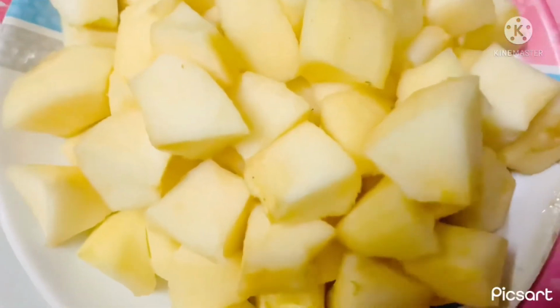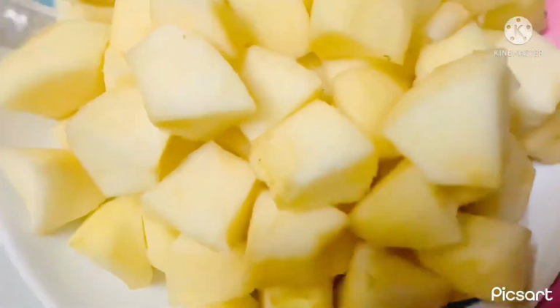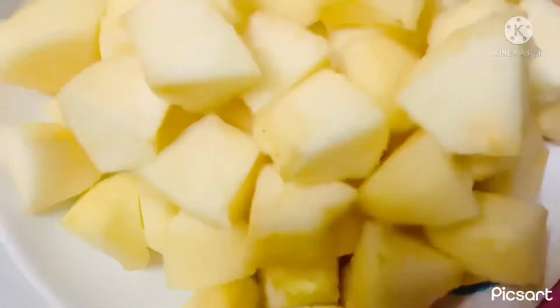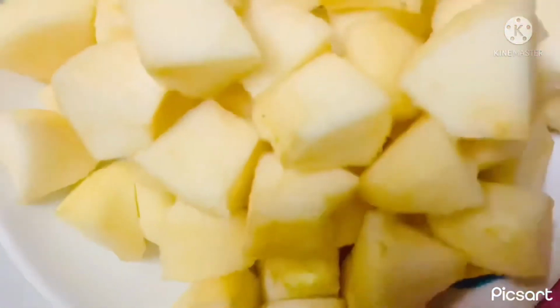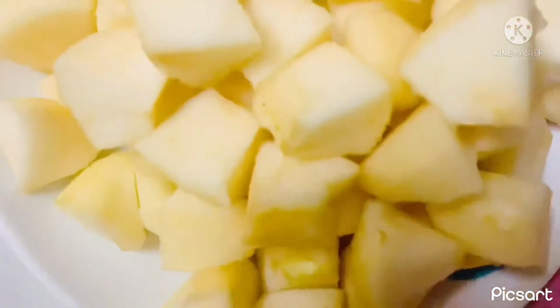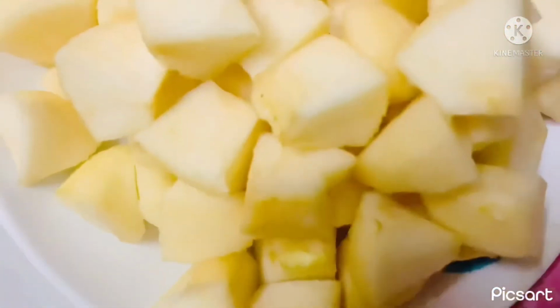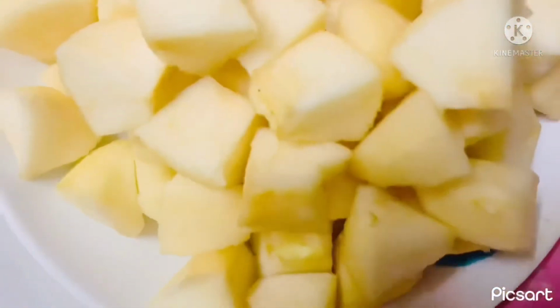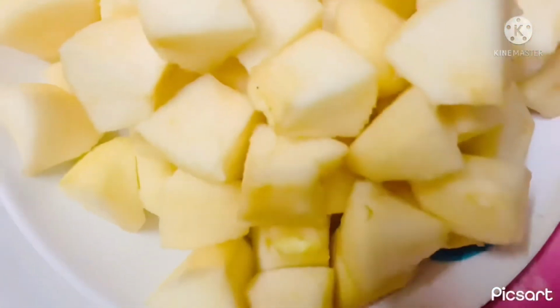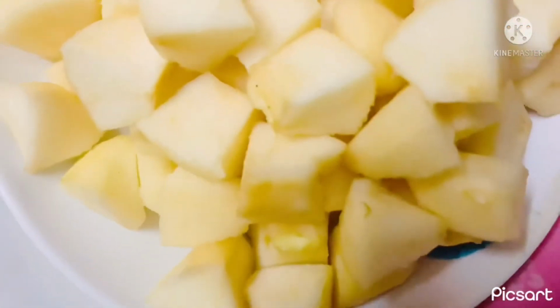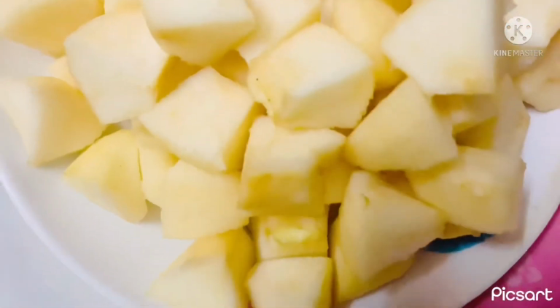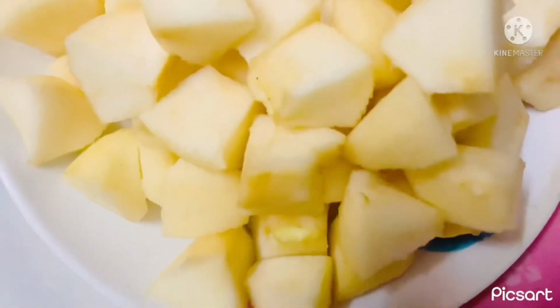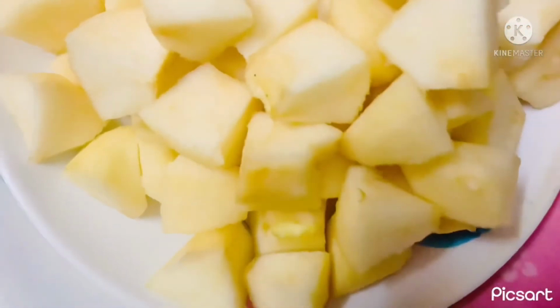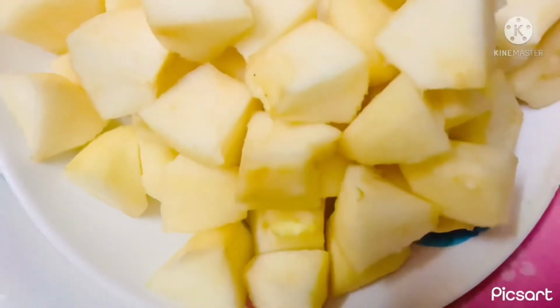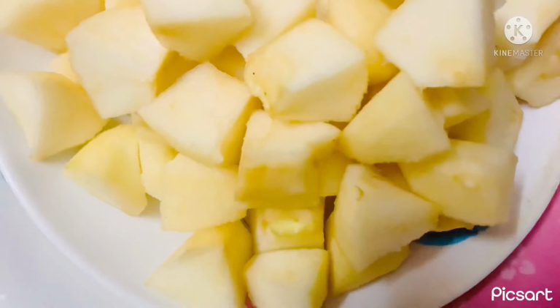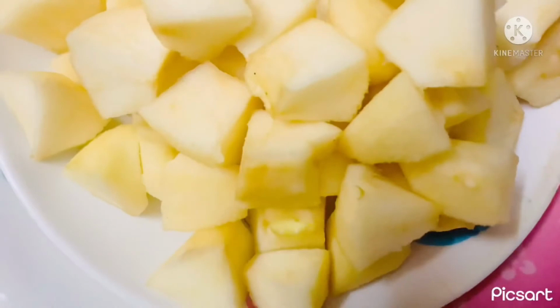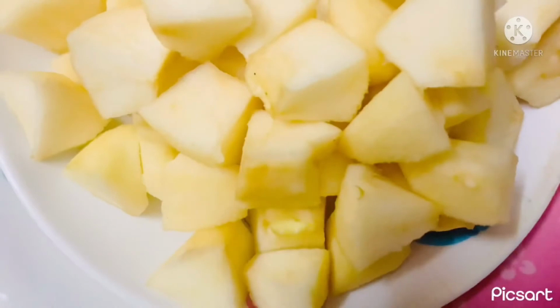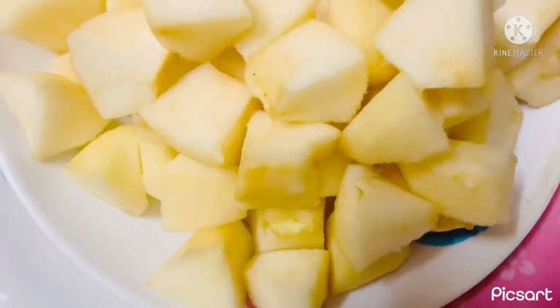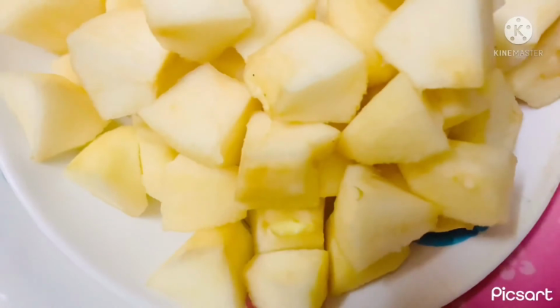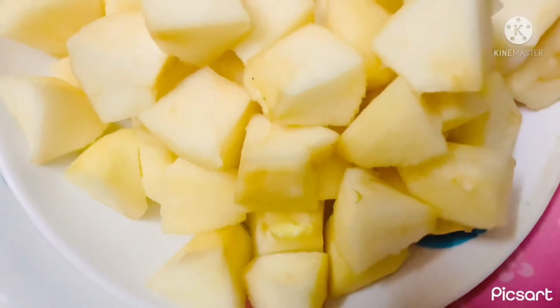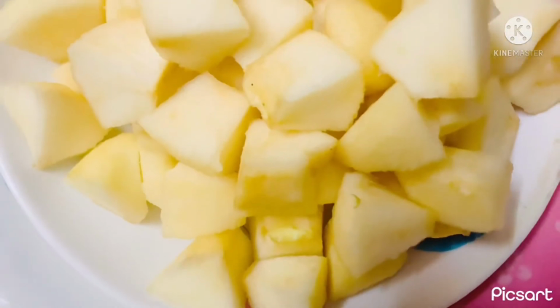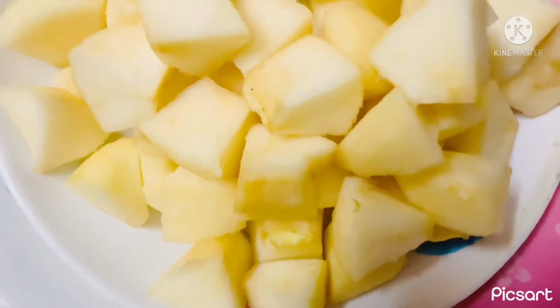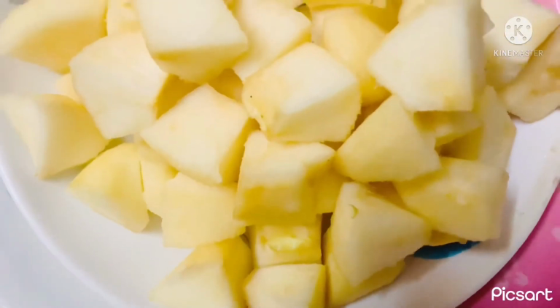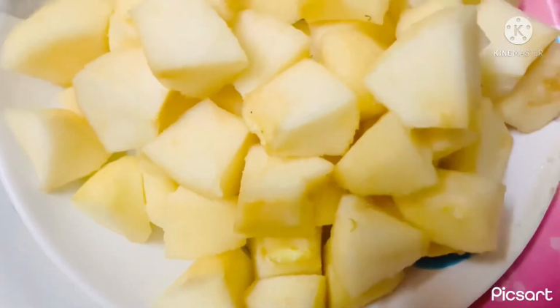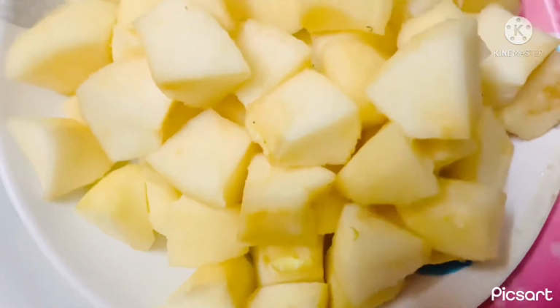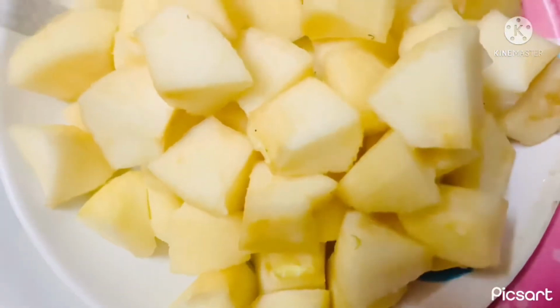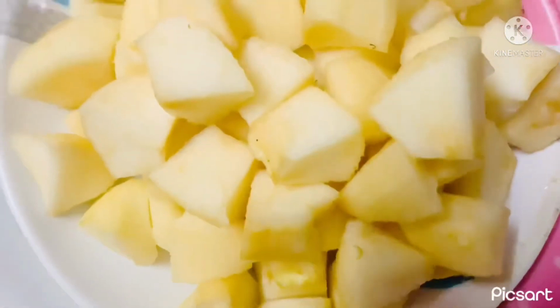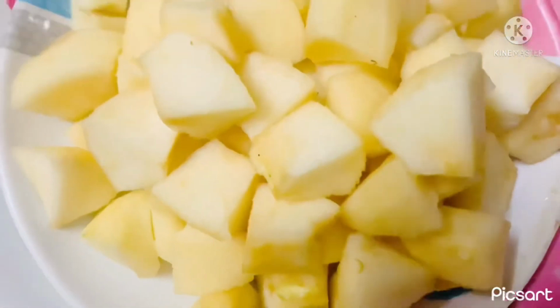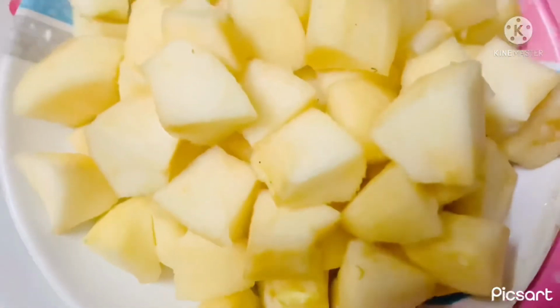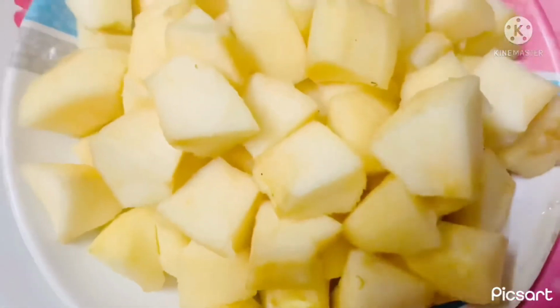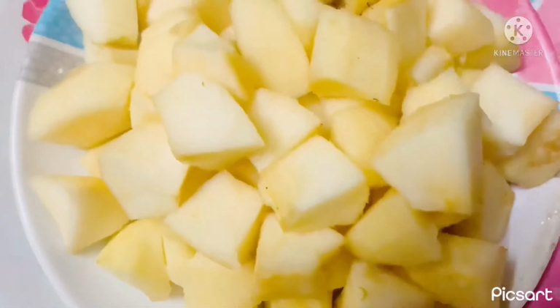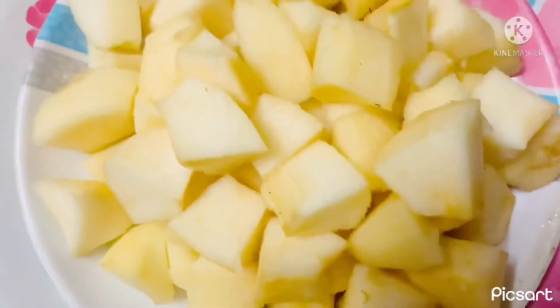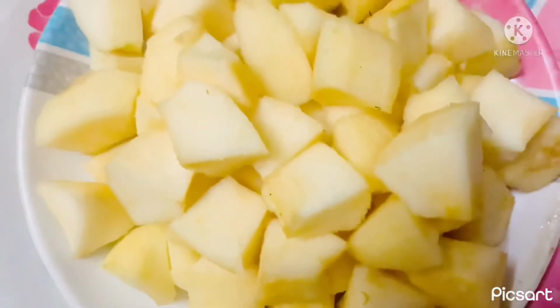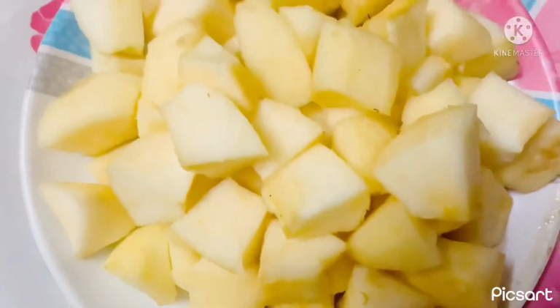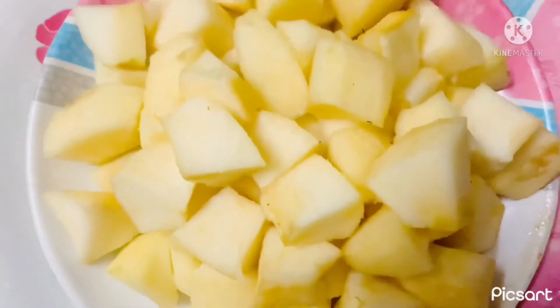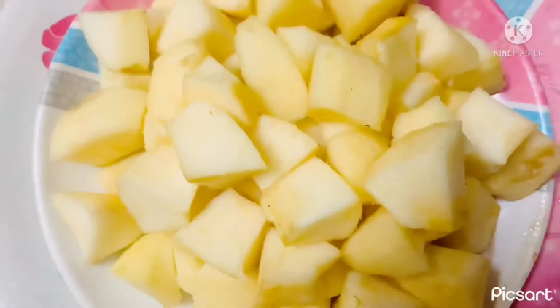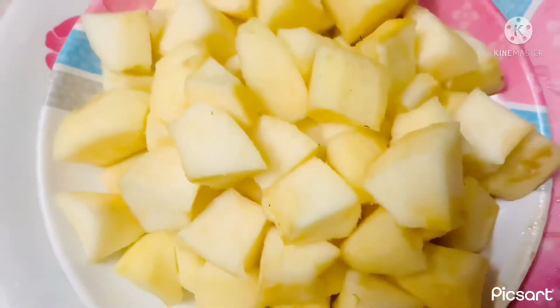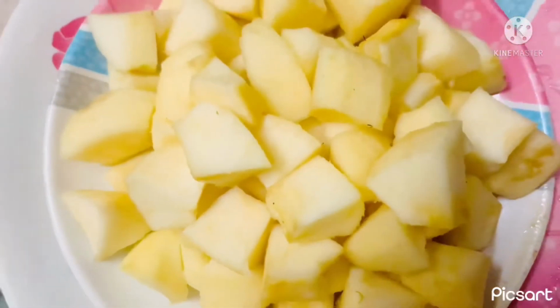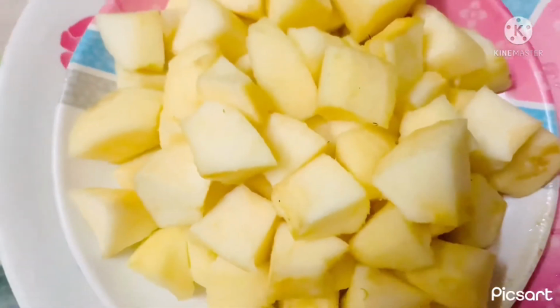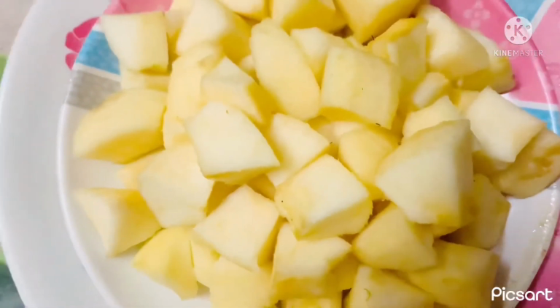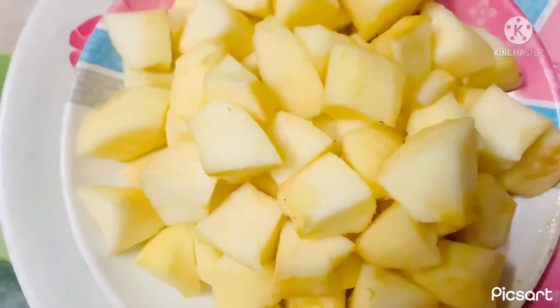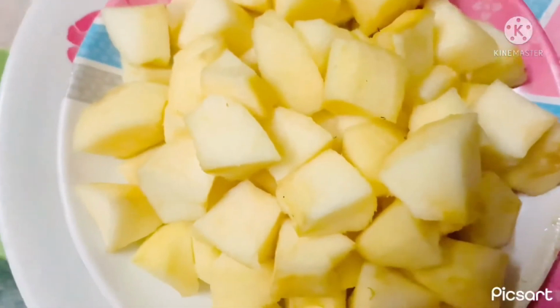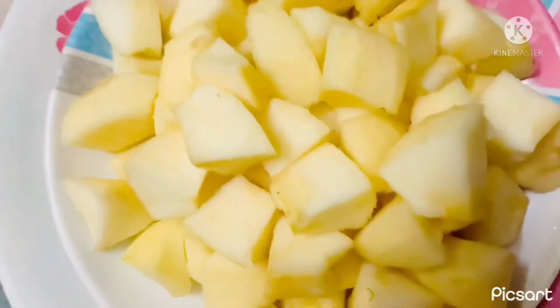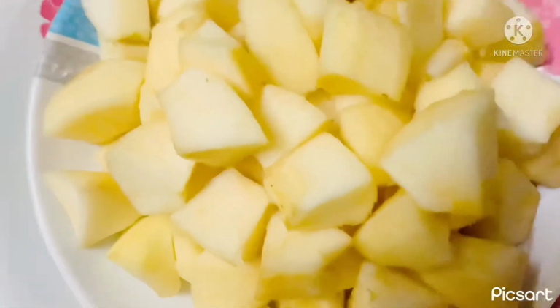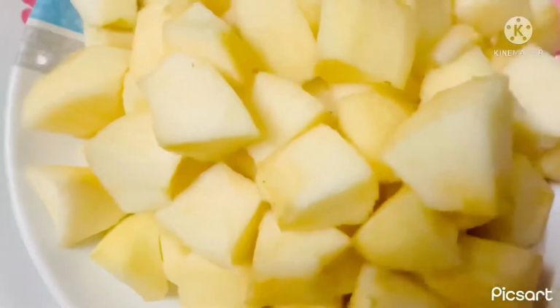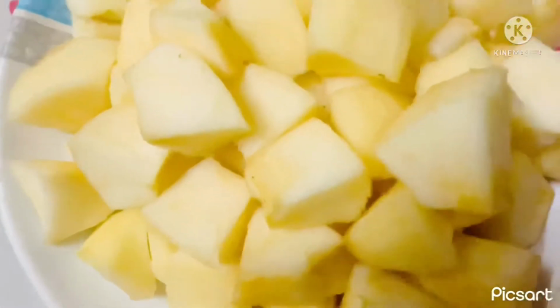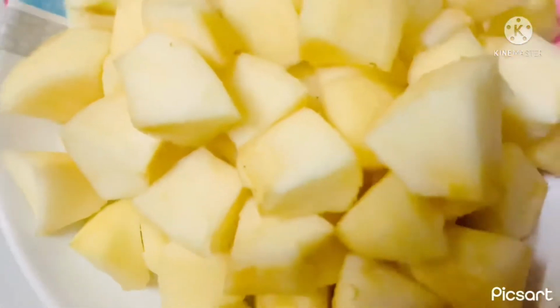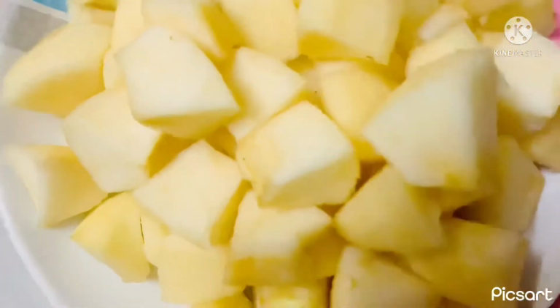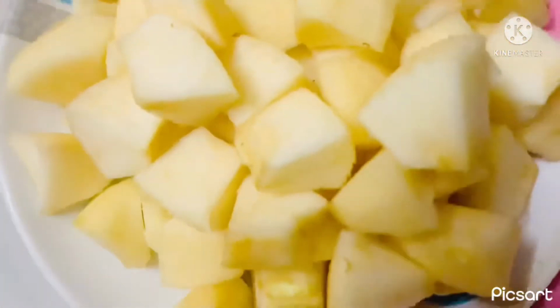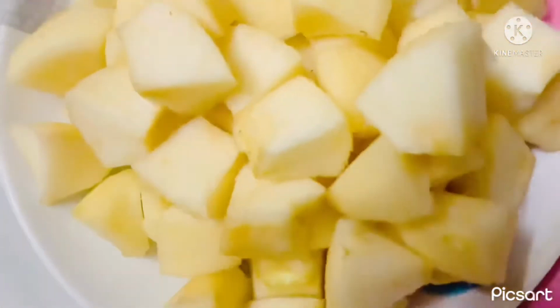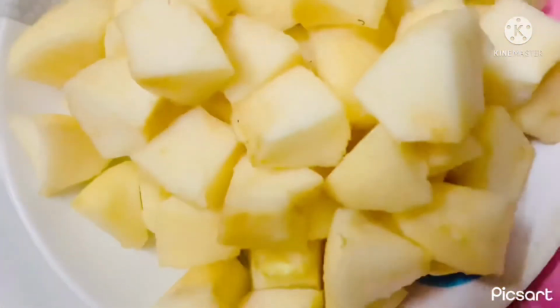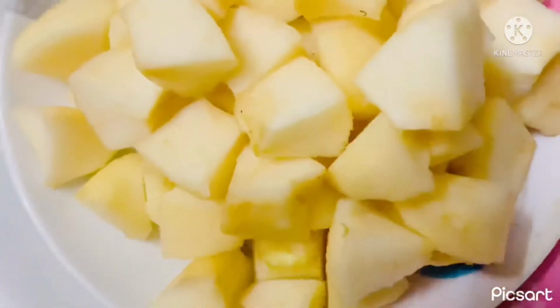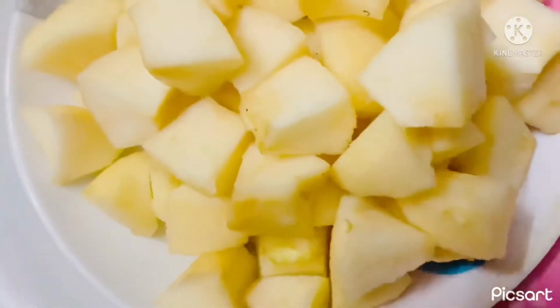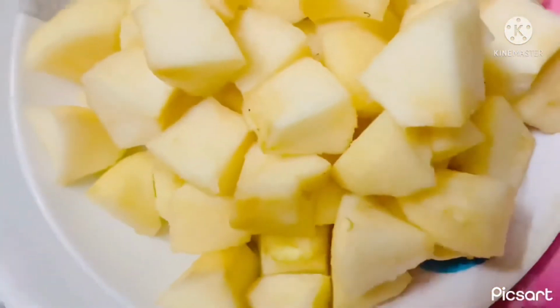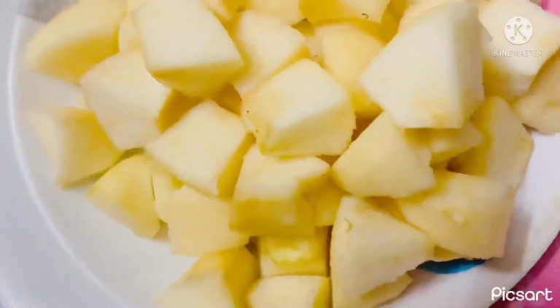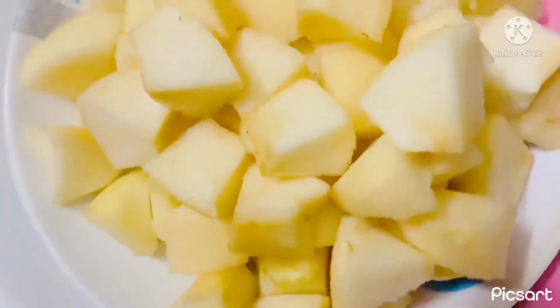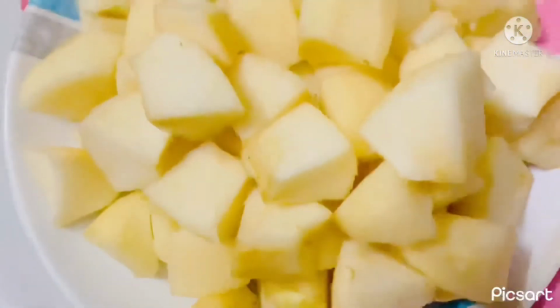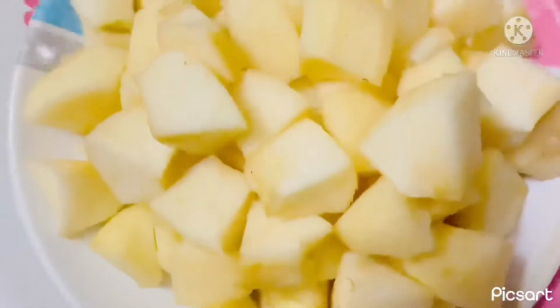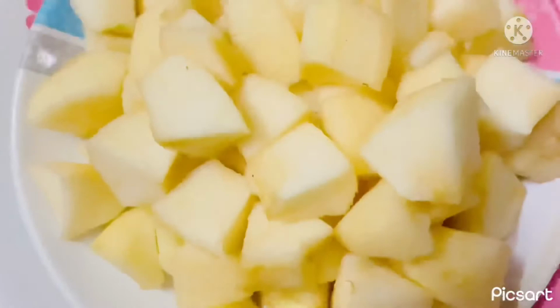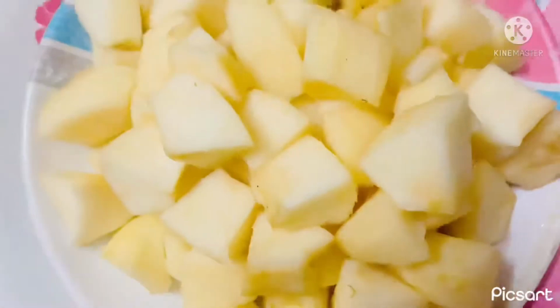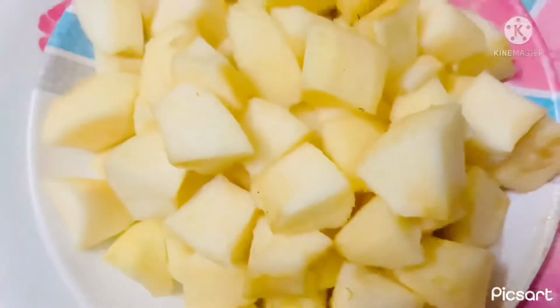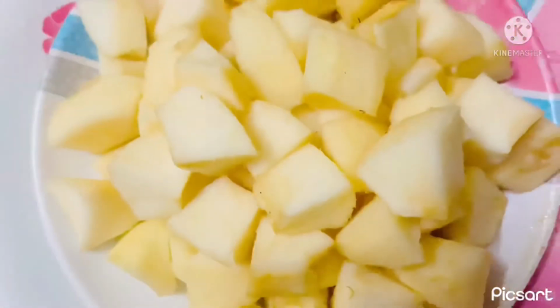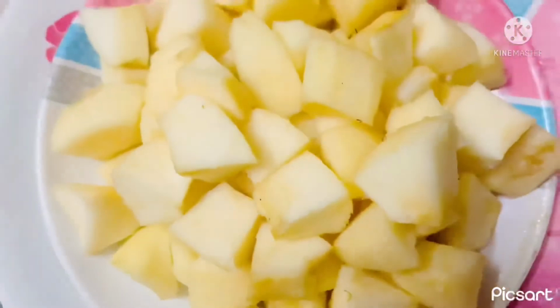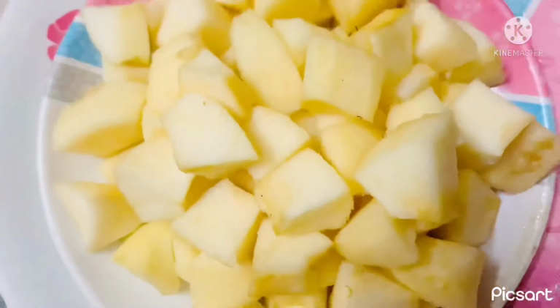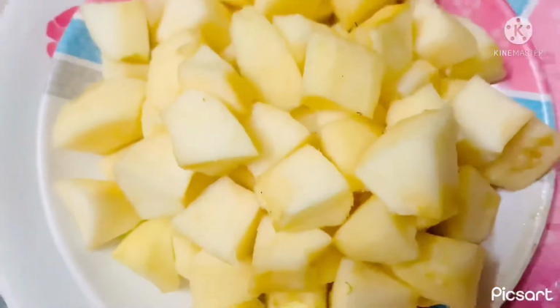My juices are very good. So I am going to make it organic. I am going to make my juices.